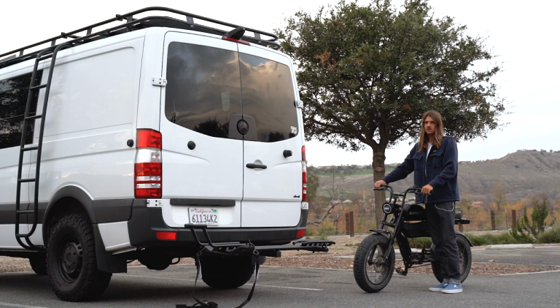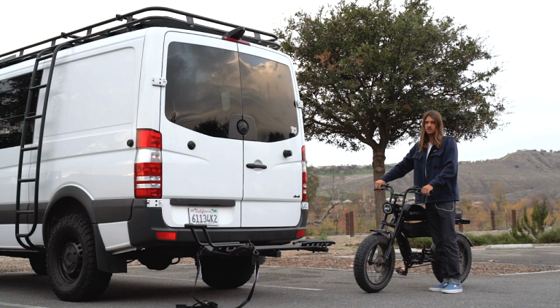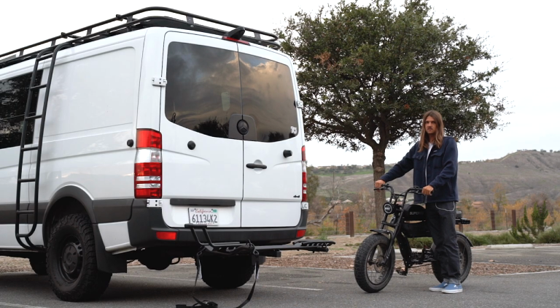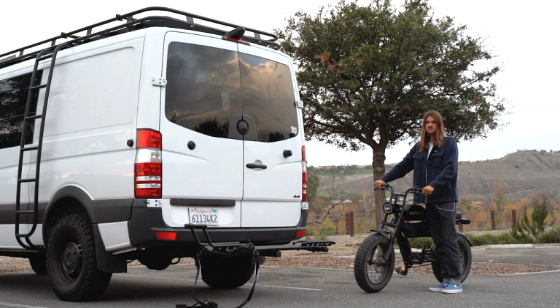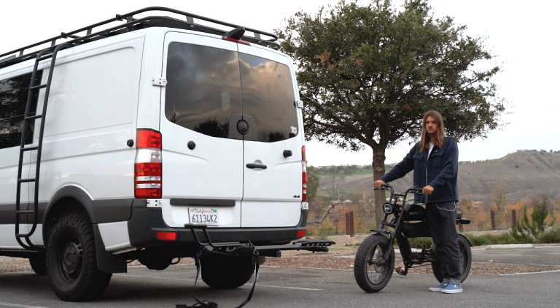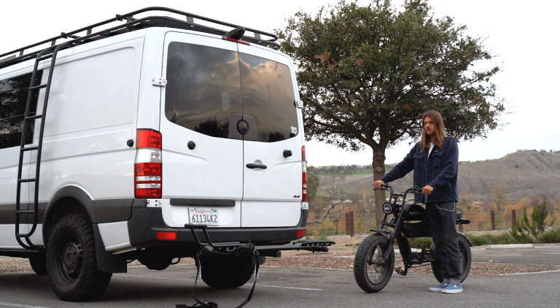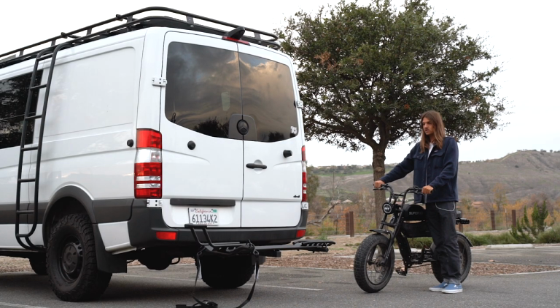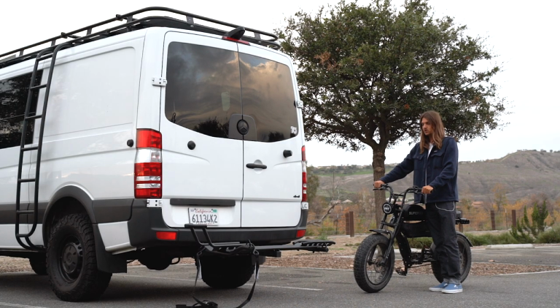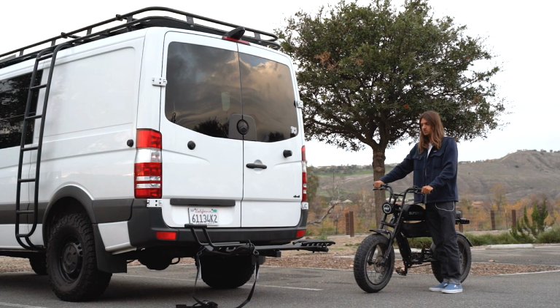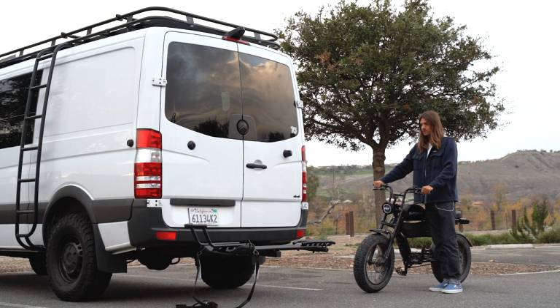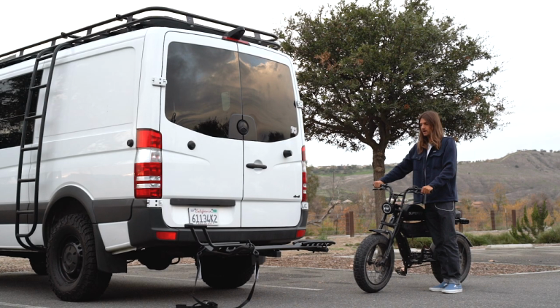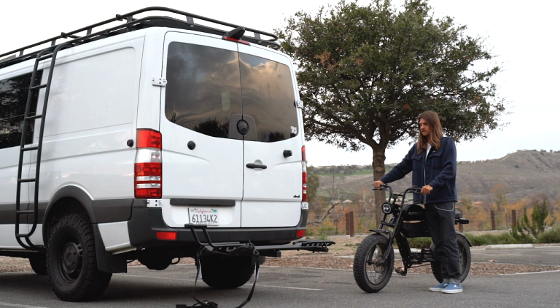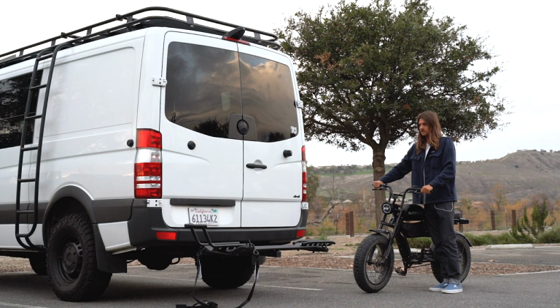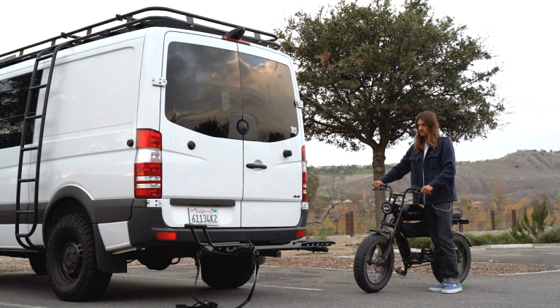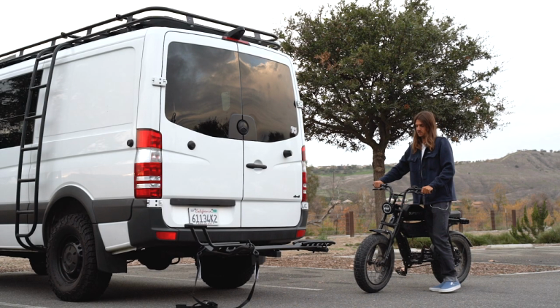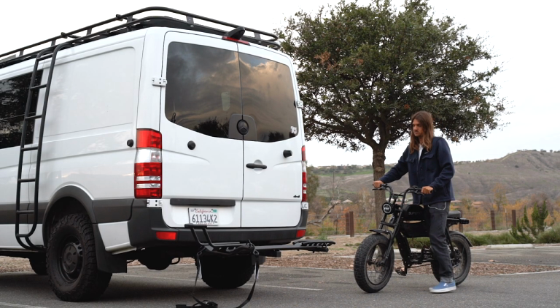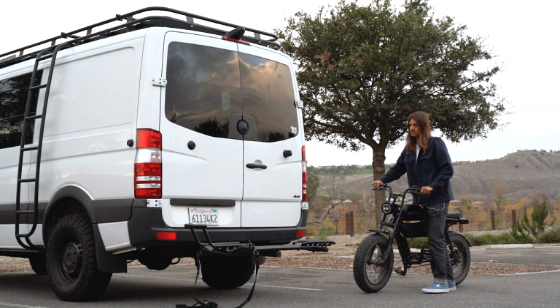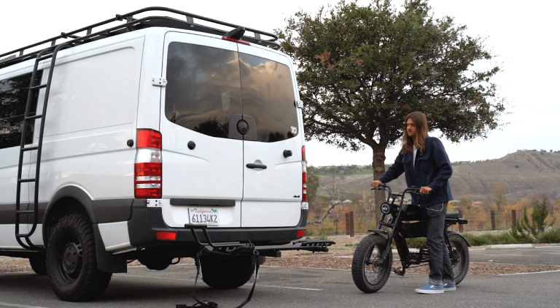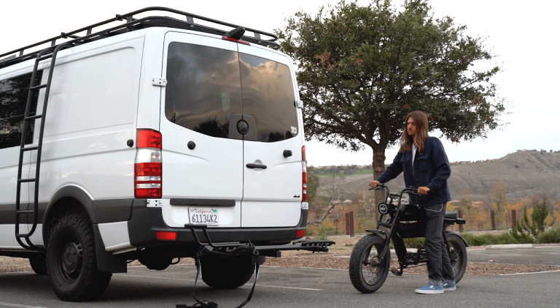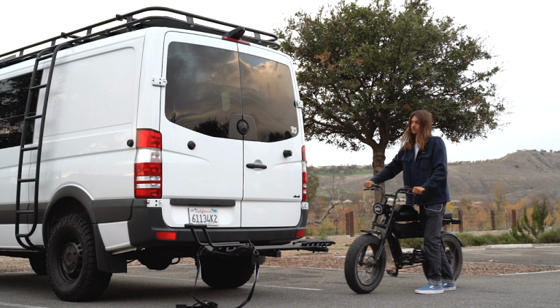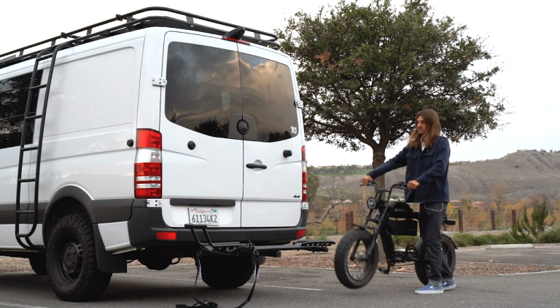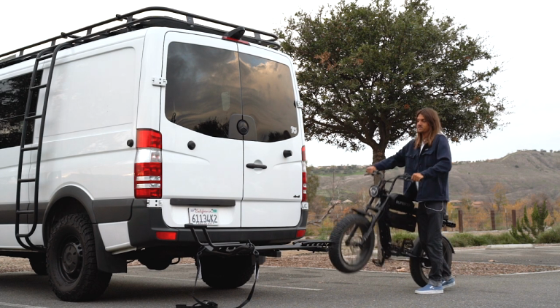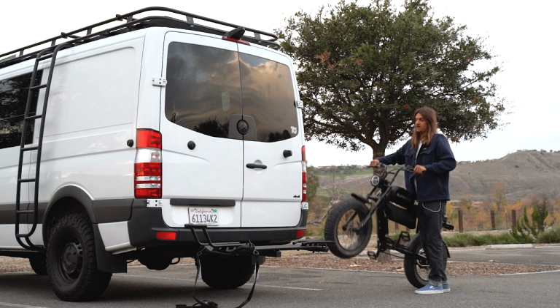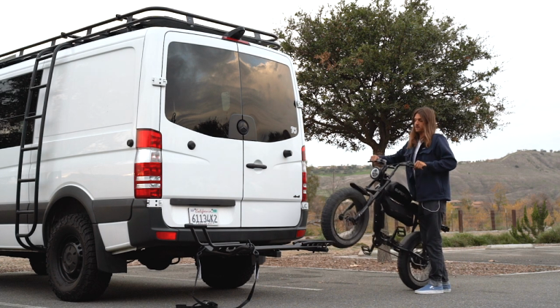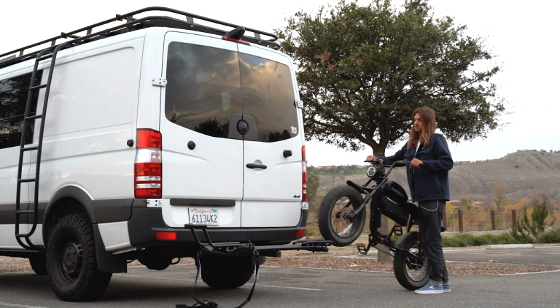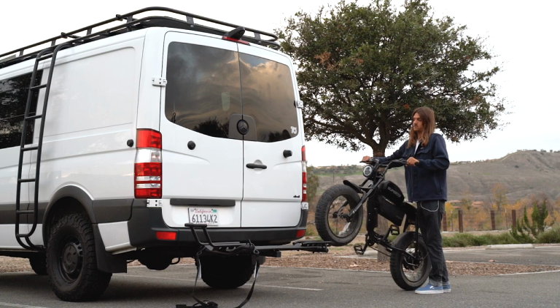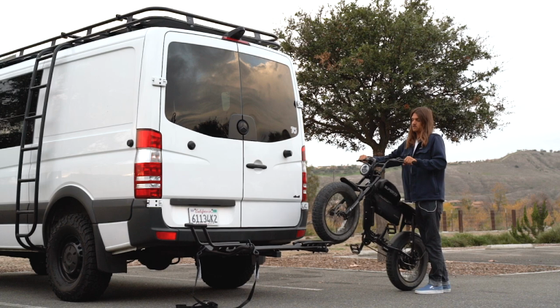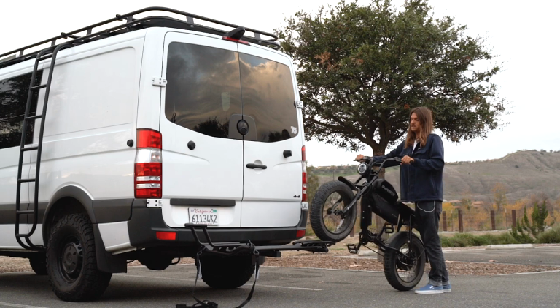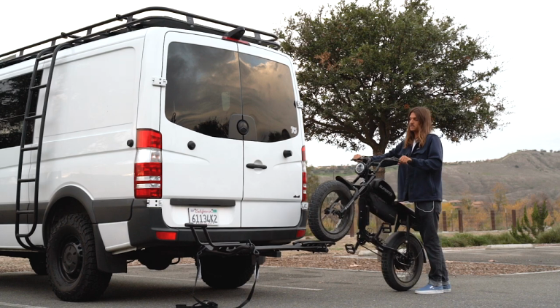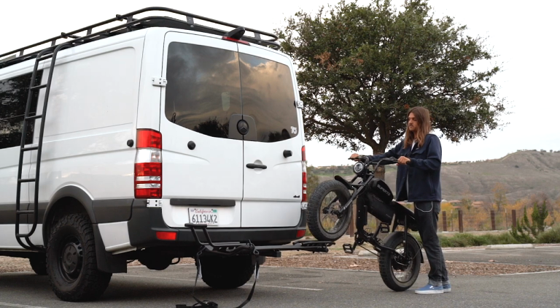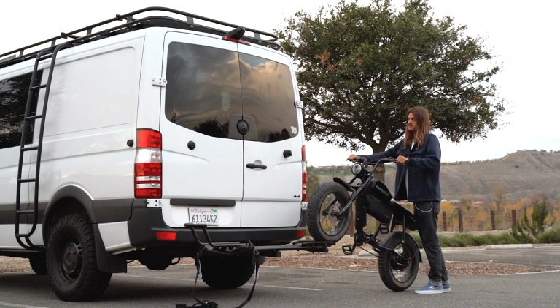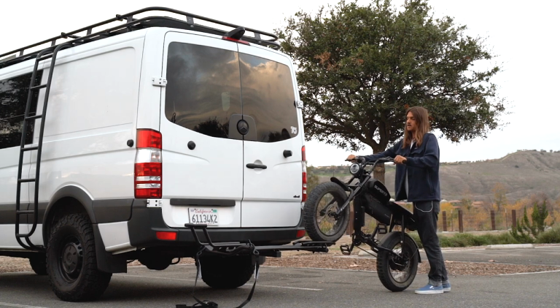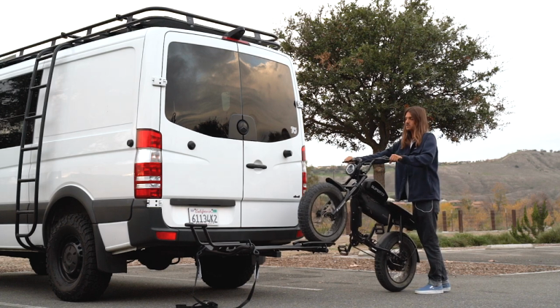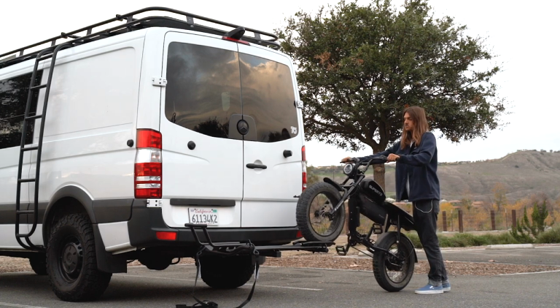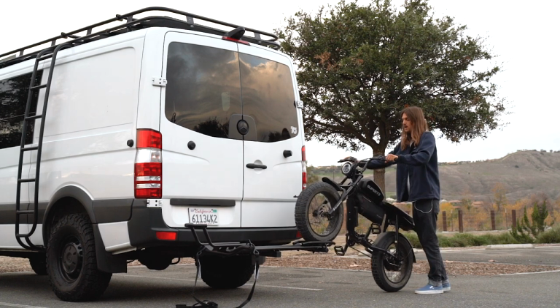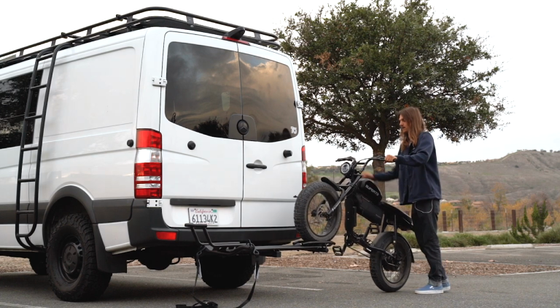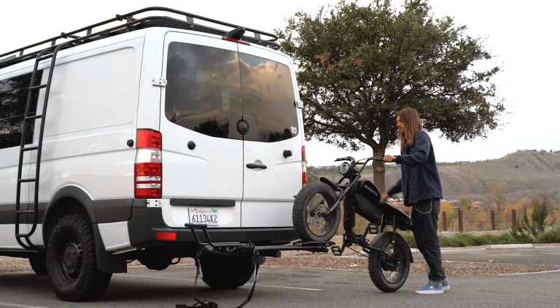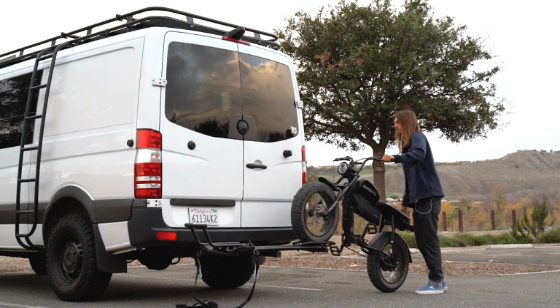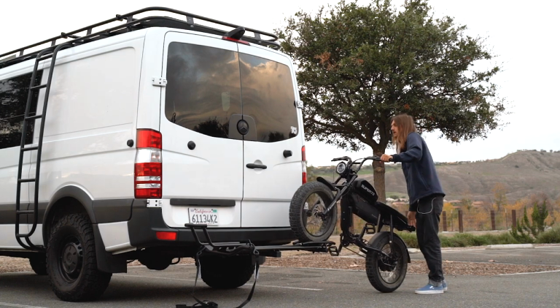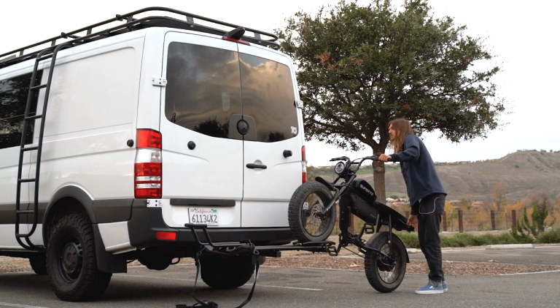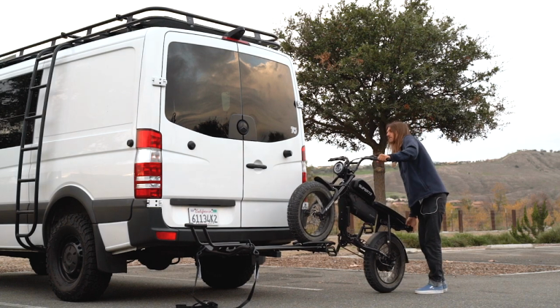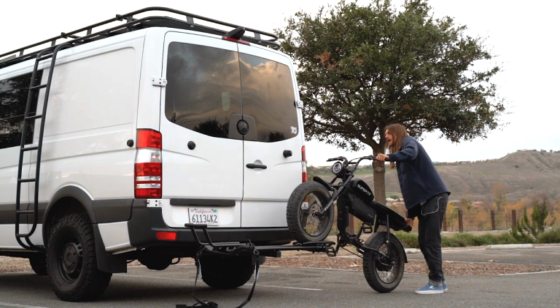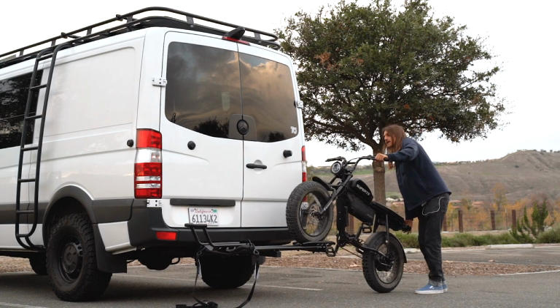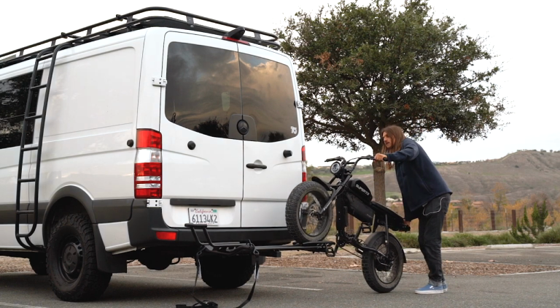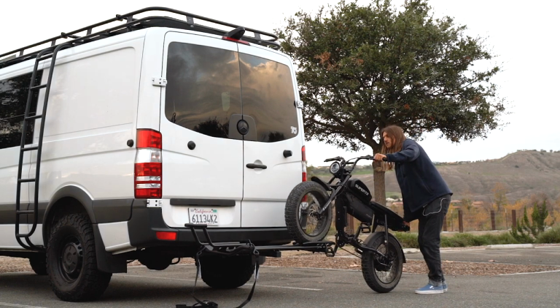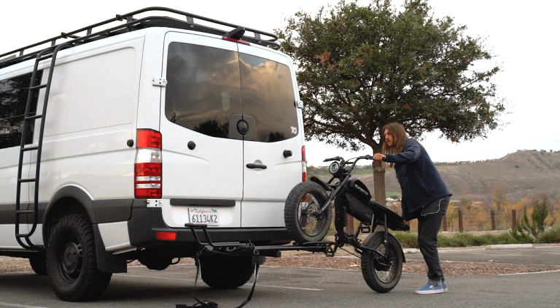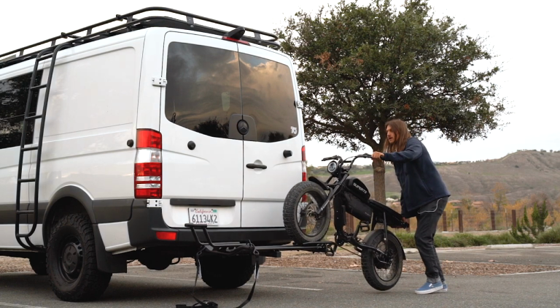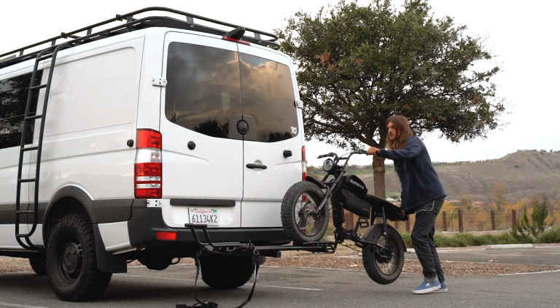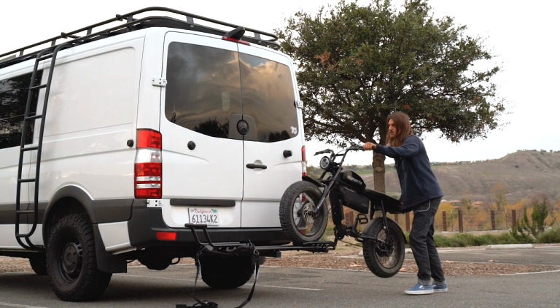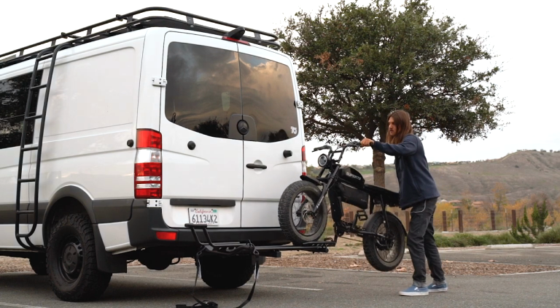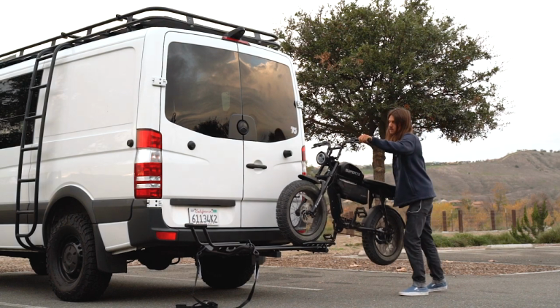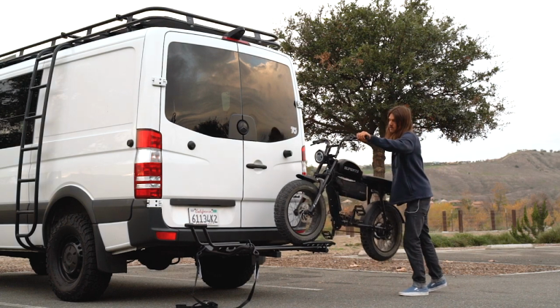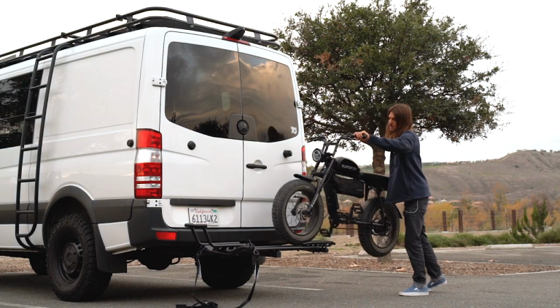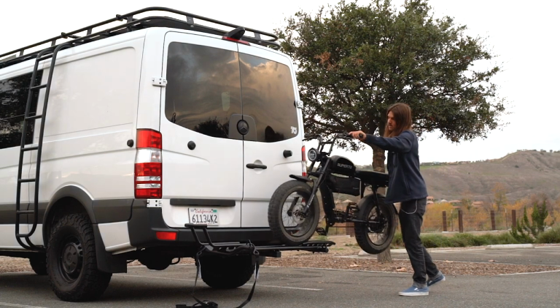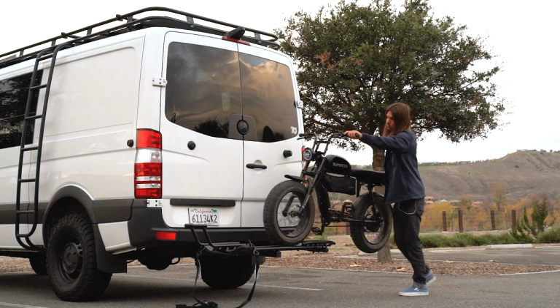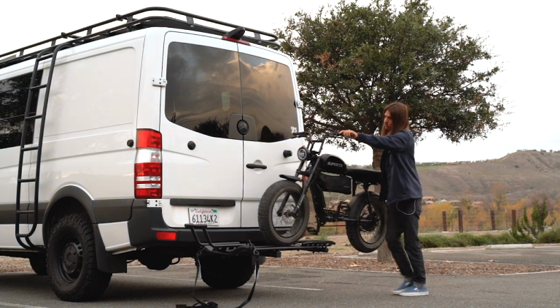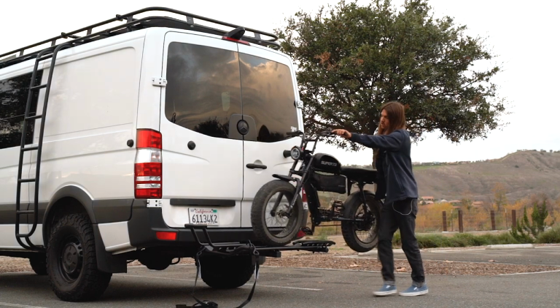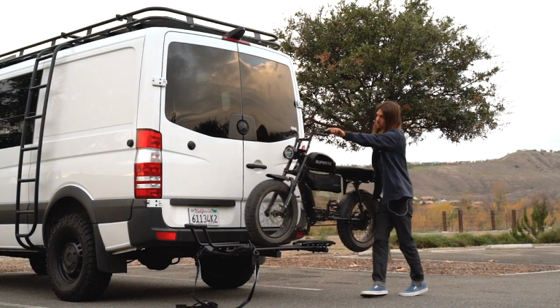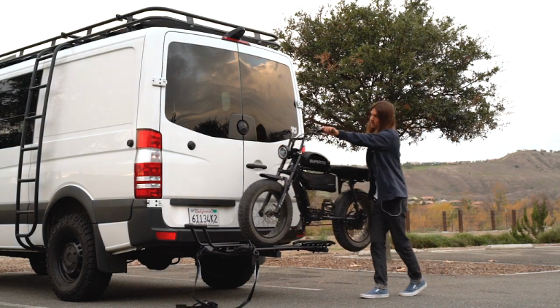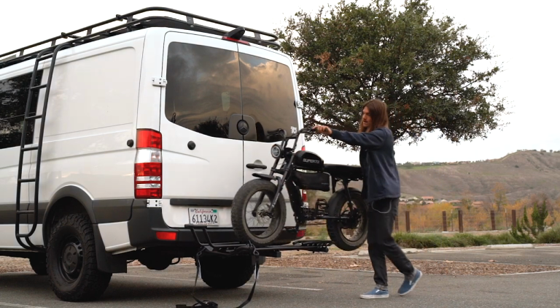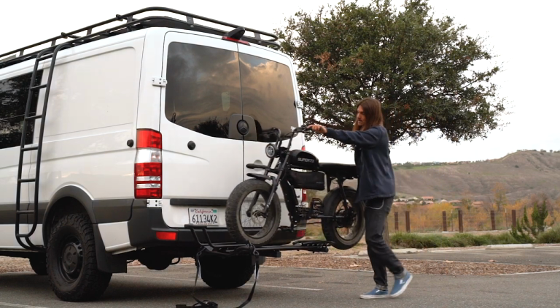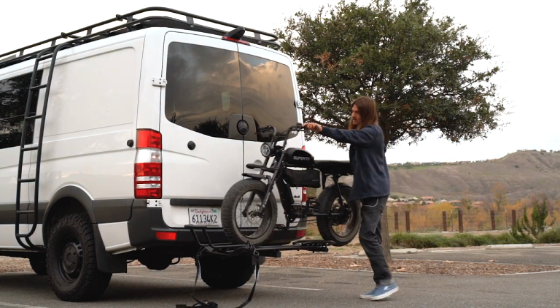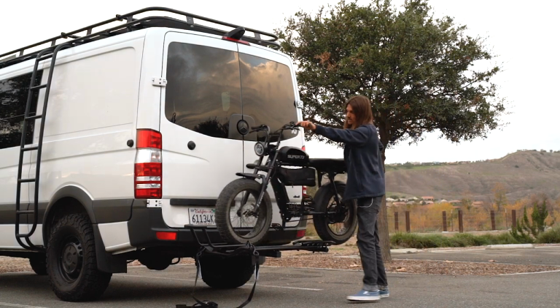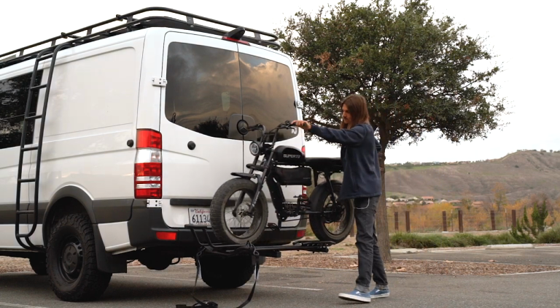The easiest way to load your bike is to lift up the front tire, get in the tire track, pick up the back of your bike and roll it right on in.